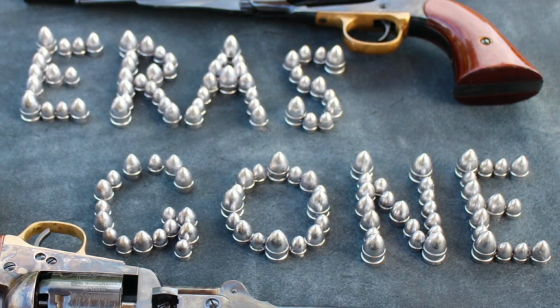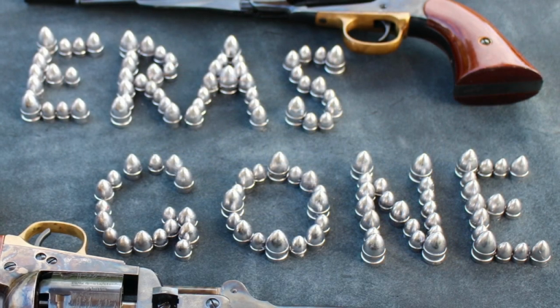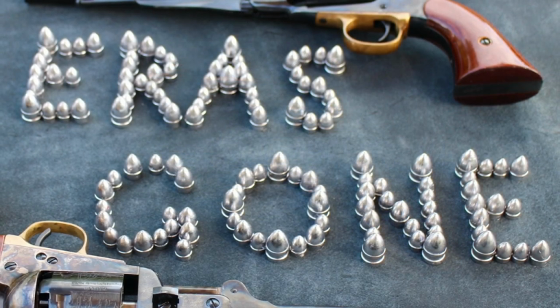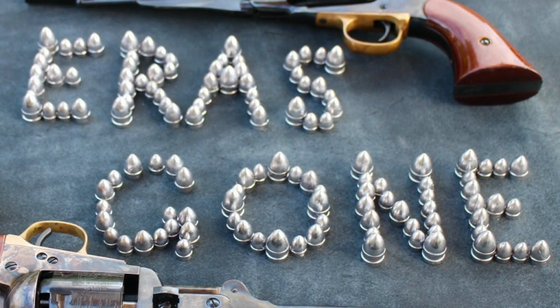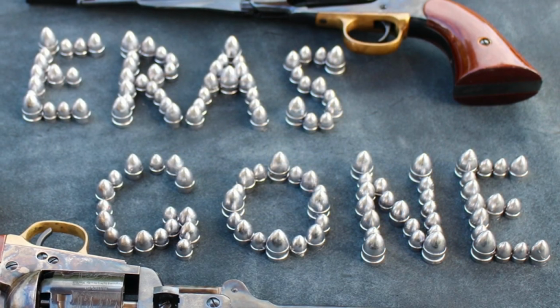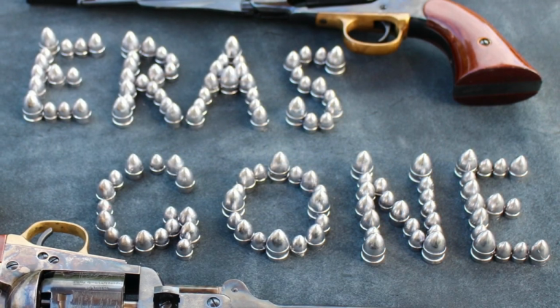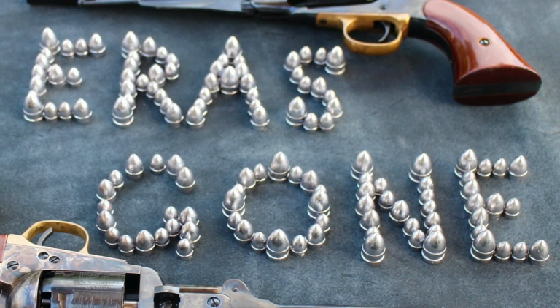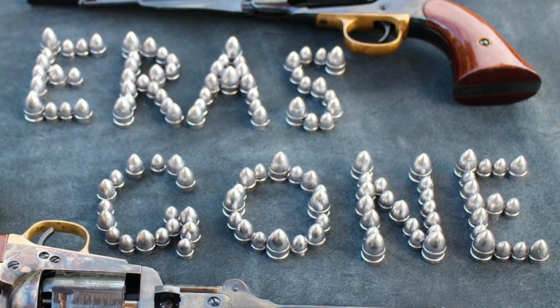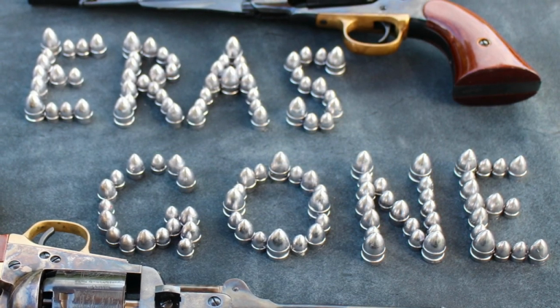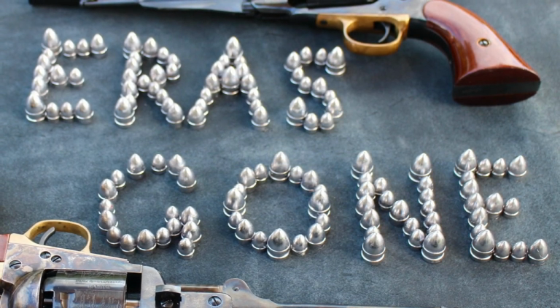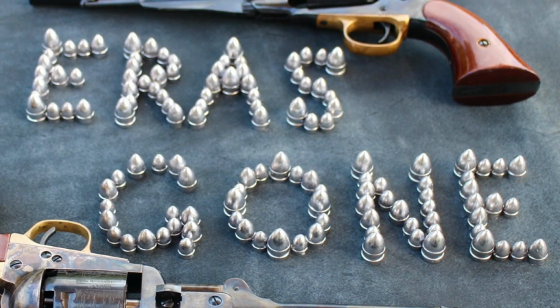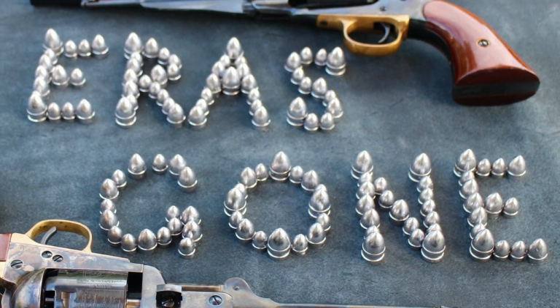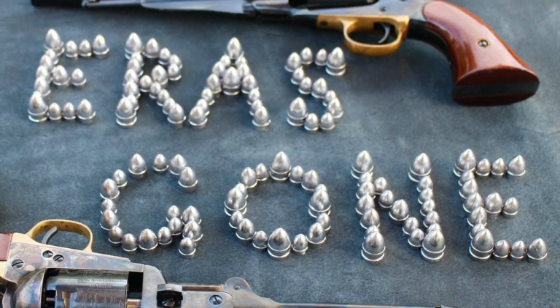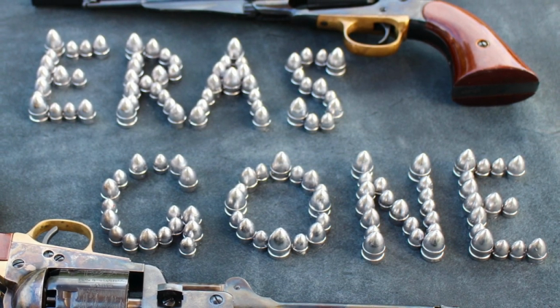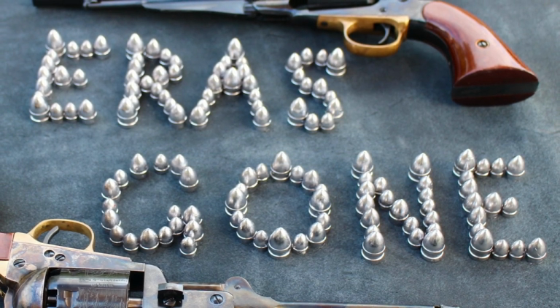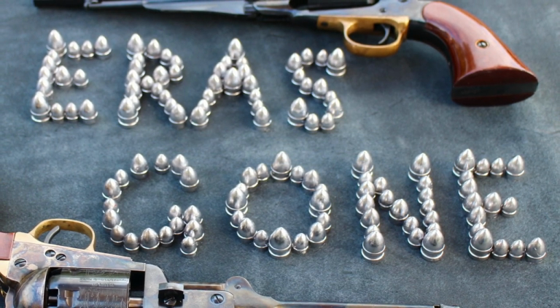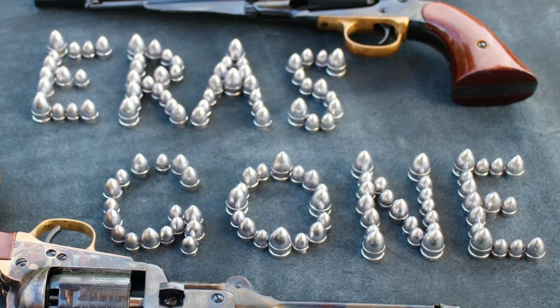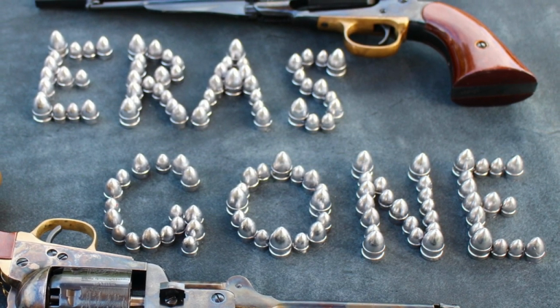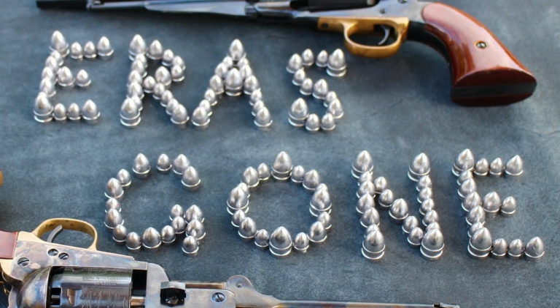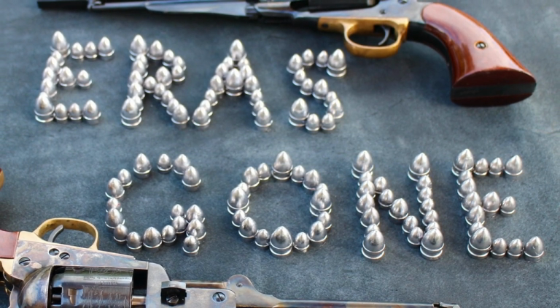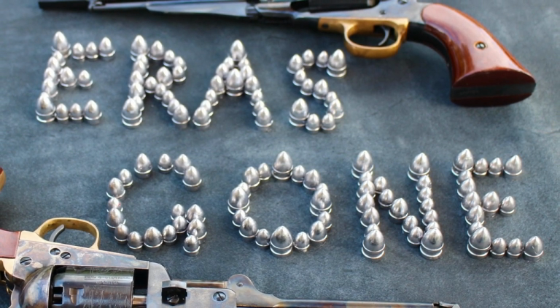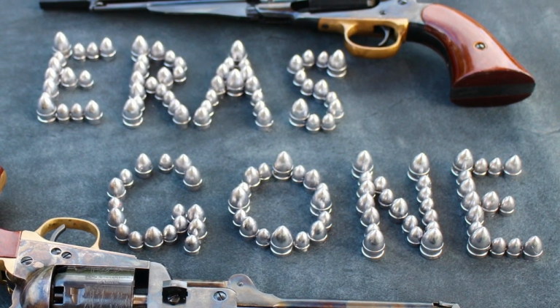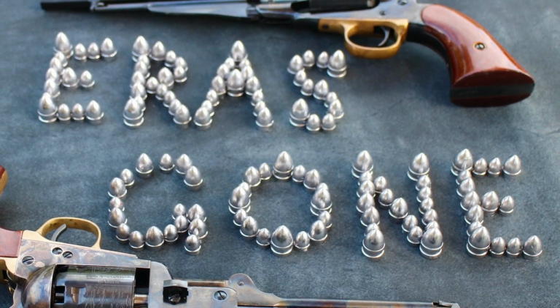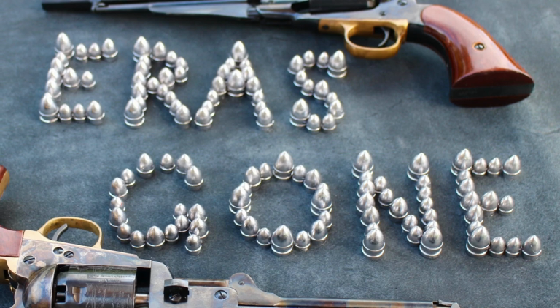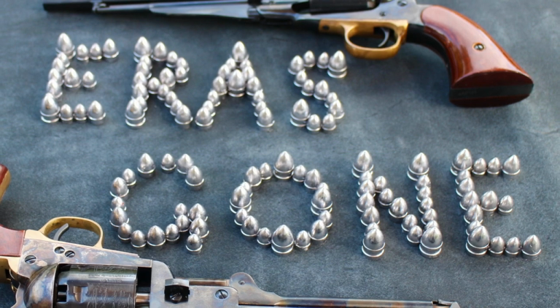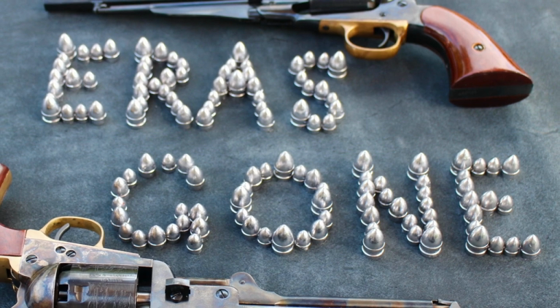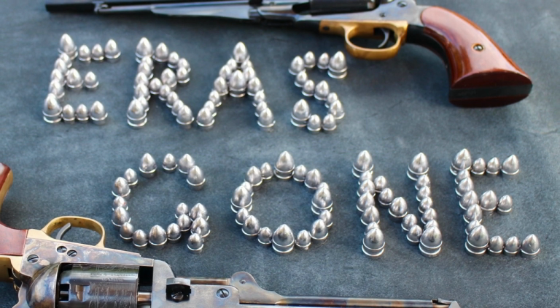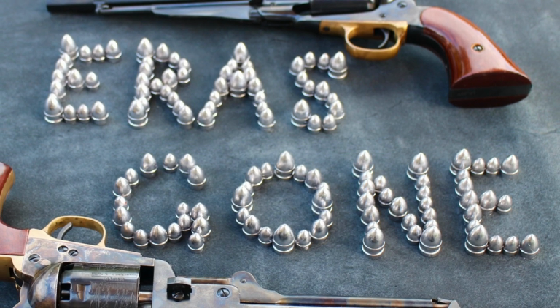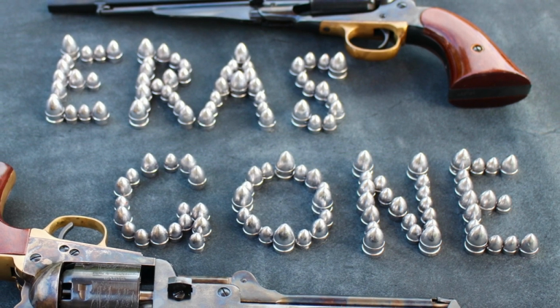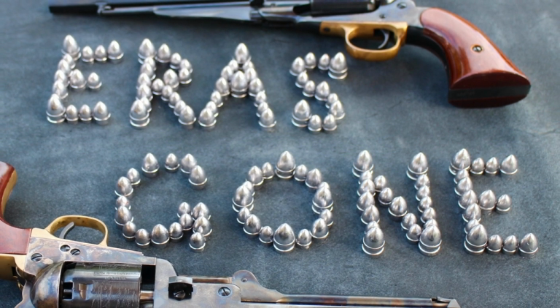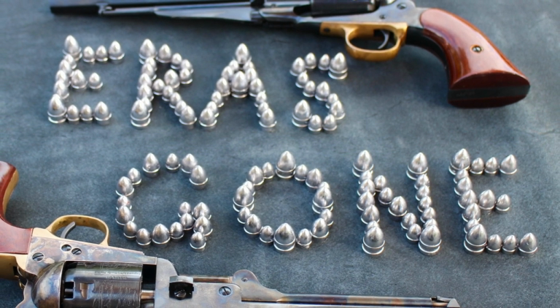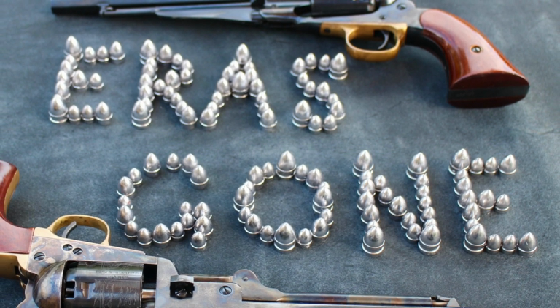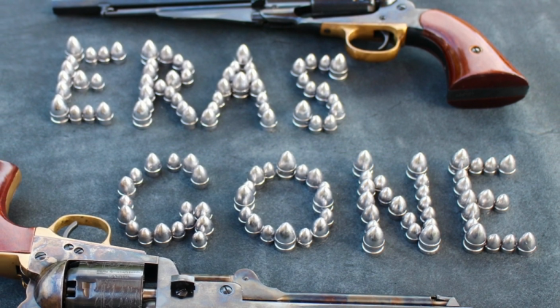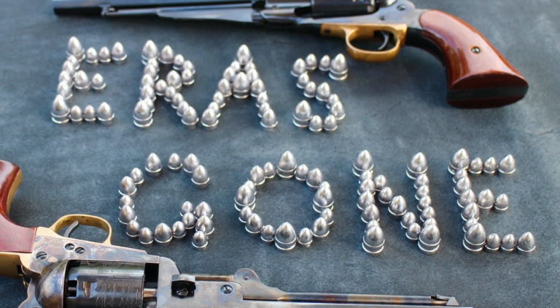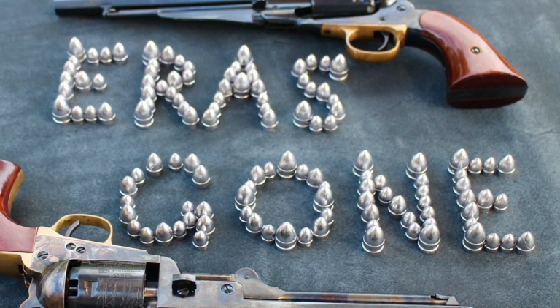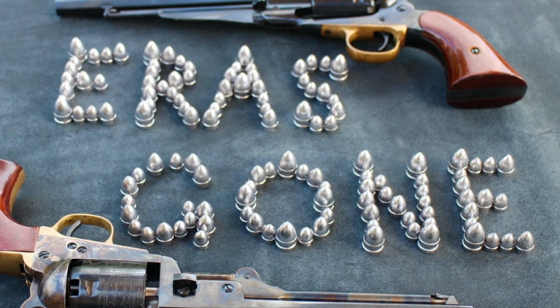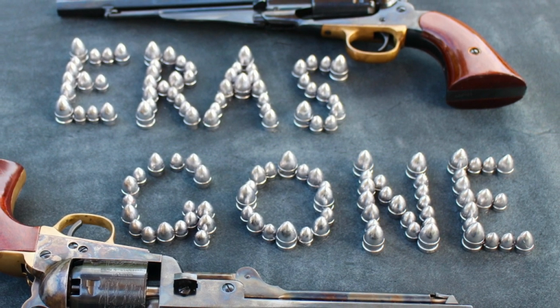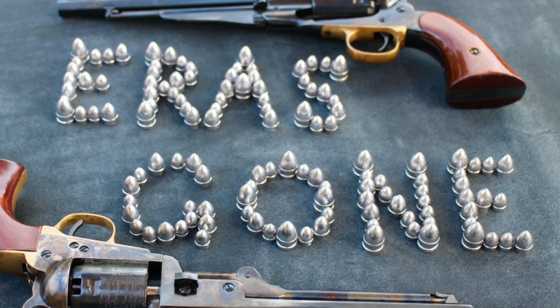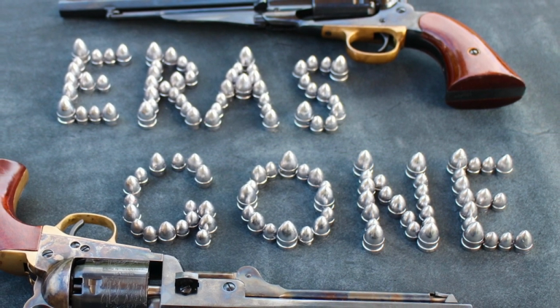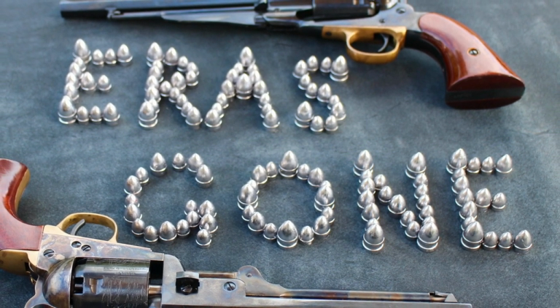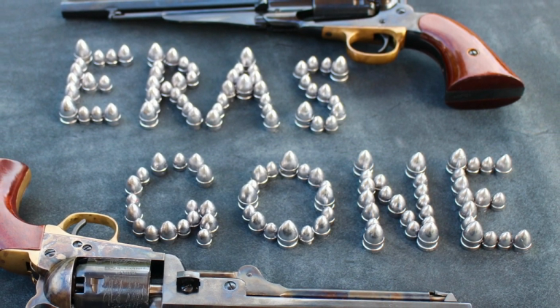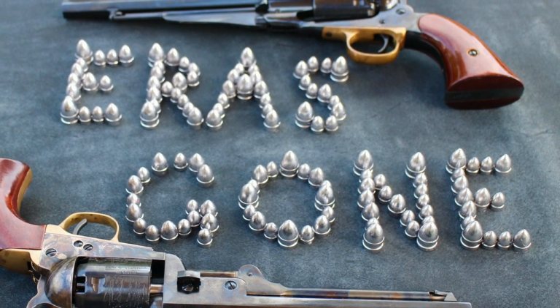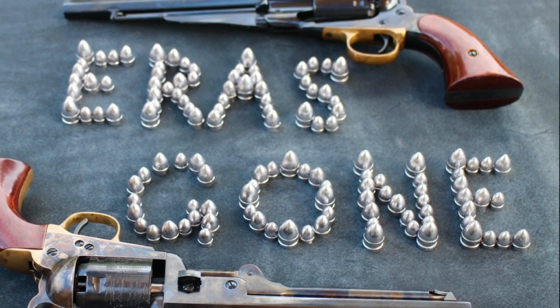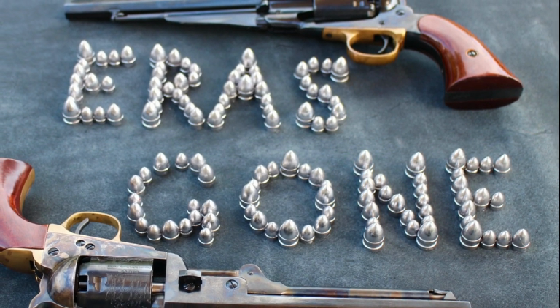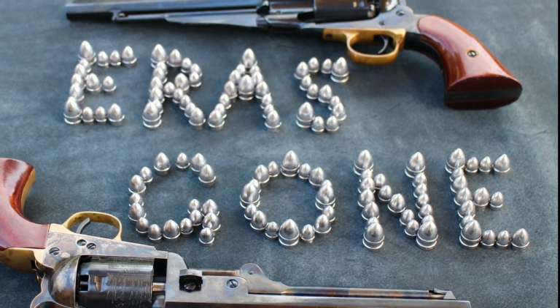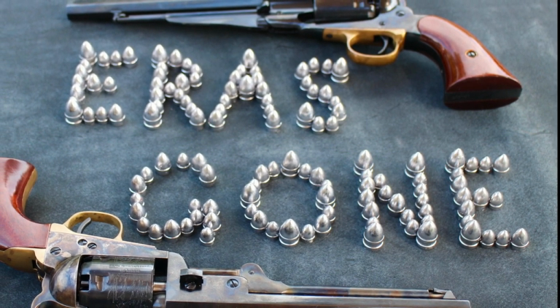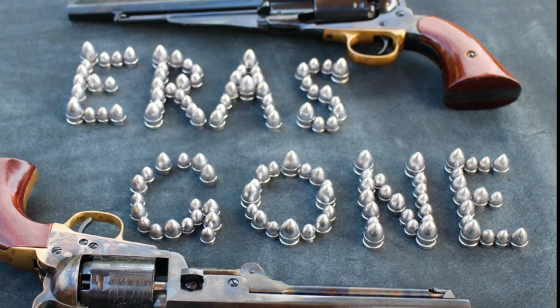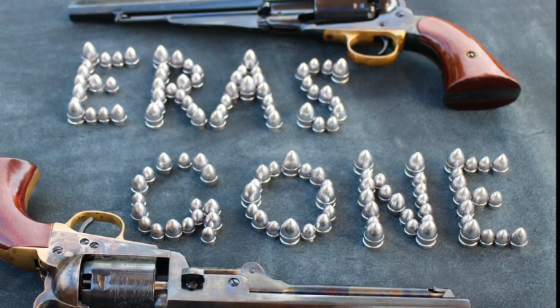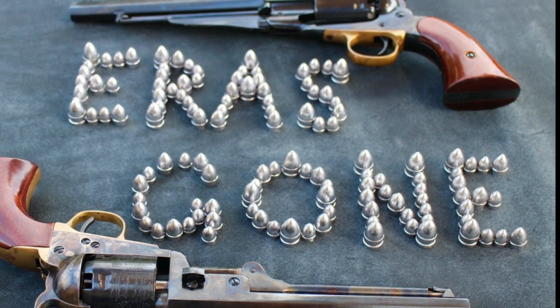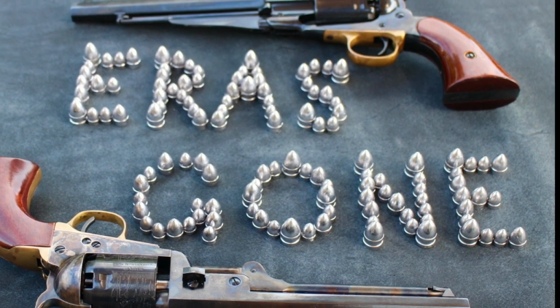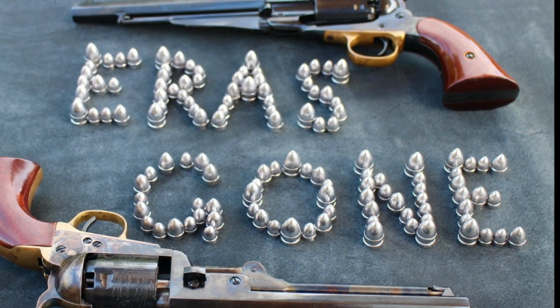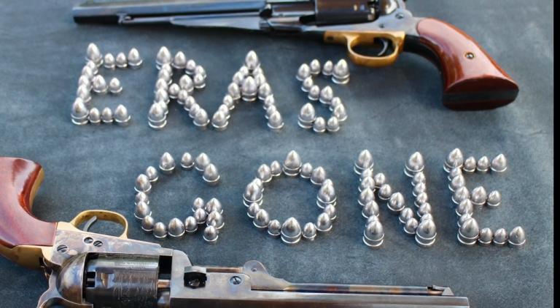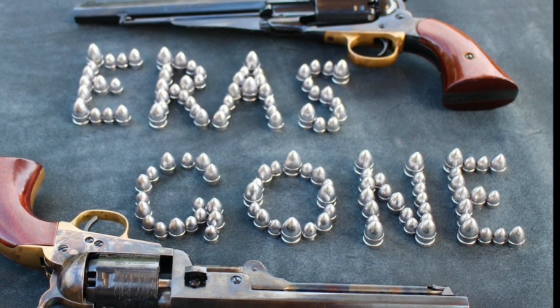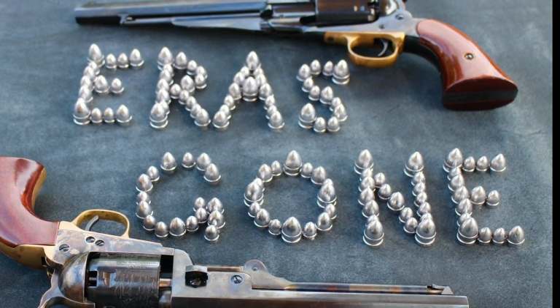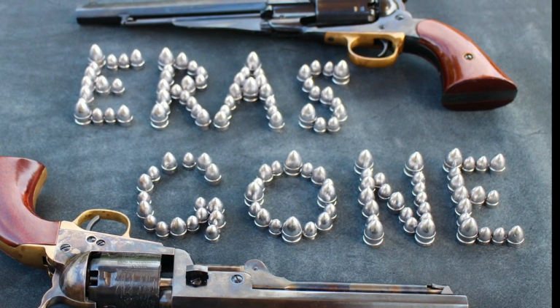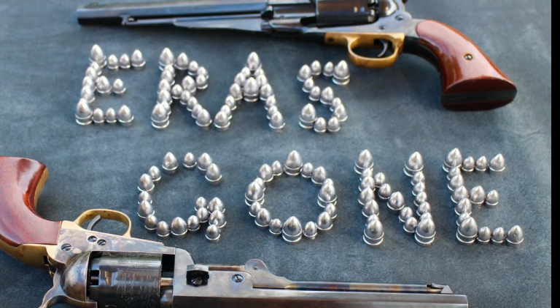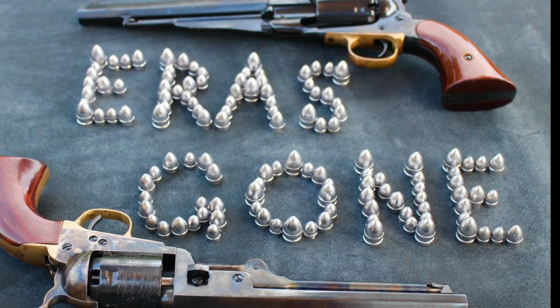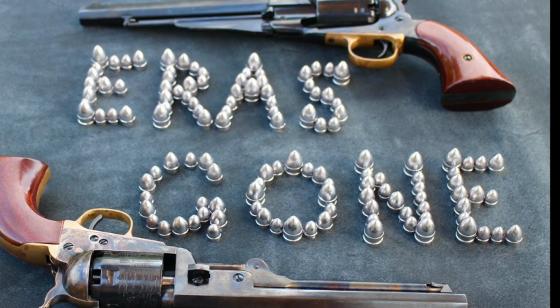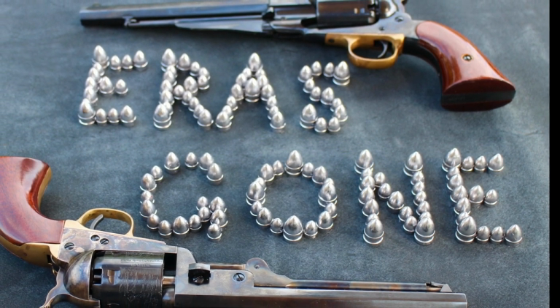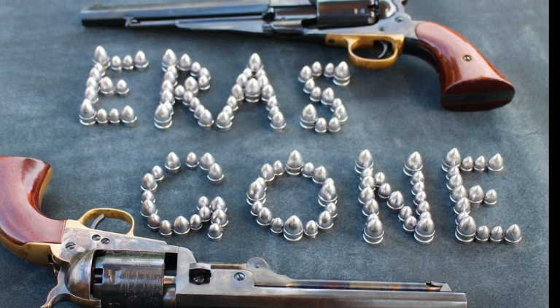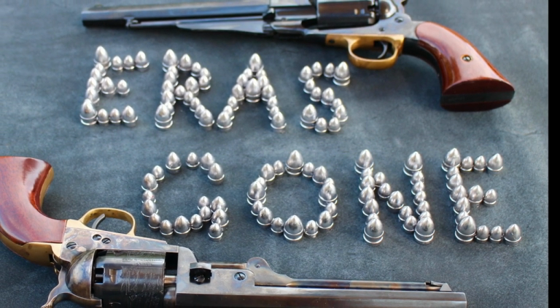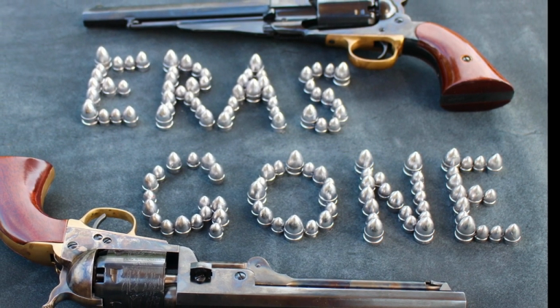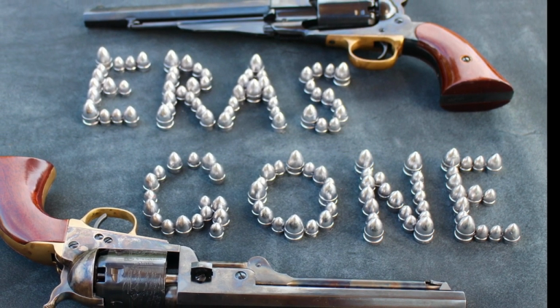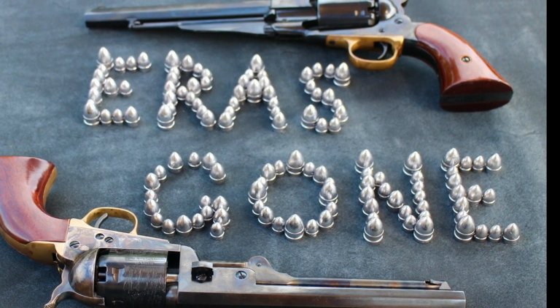If you're interested in one of these formers, I'll put Mr. Crossan's email address in the description of the video. You can also find him on Facebook at Crossan's Cartridge Formers and message him through there.